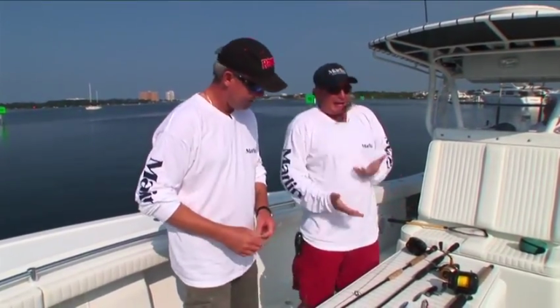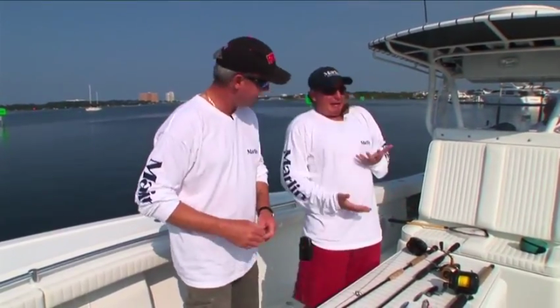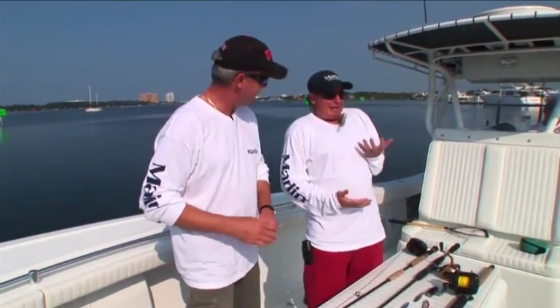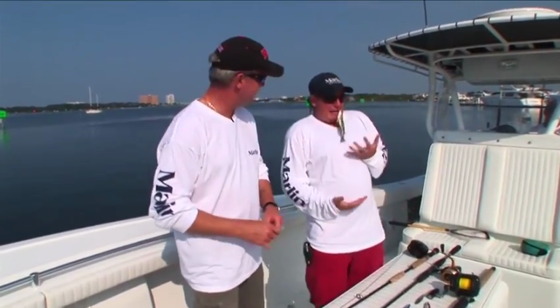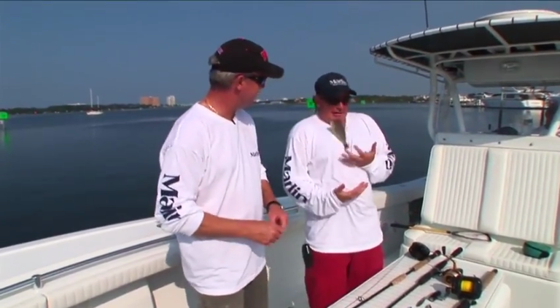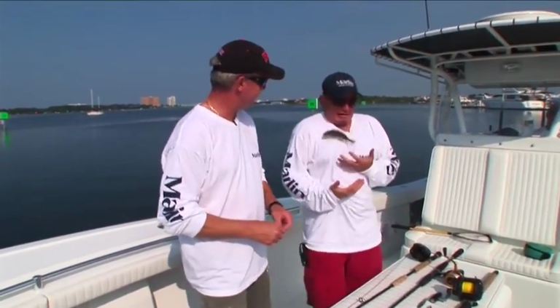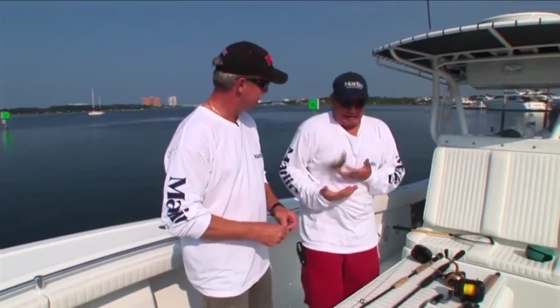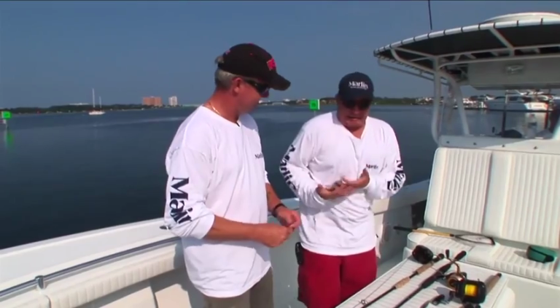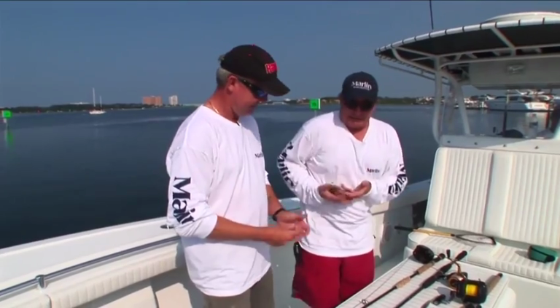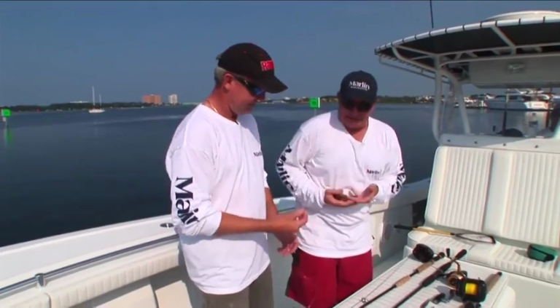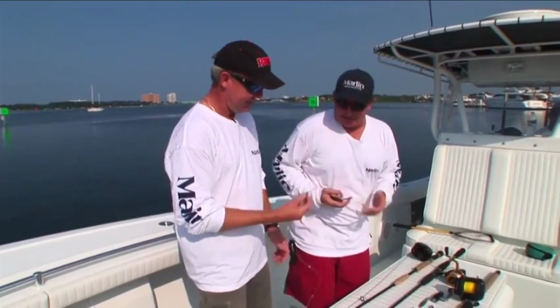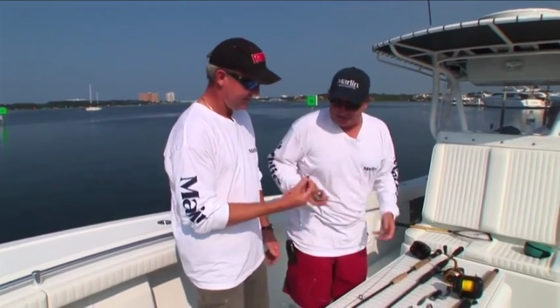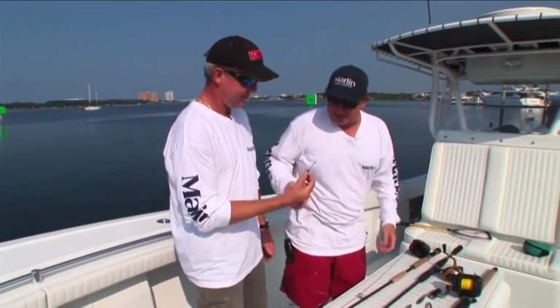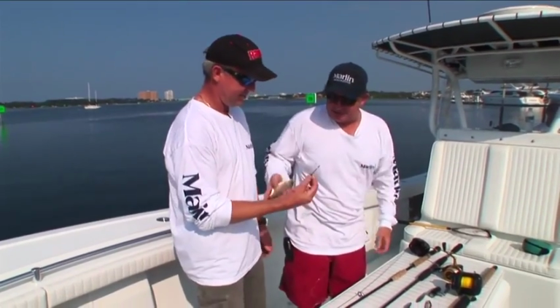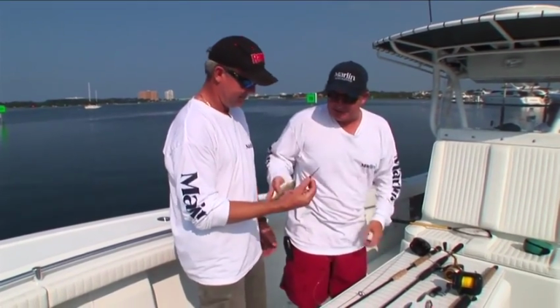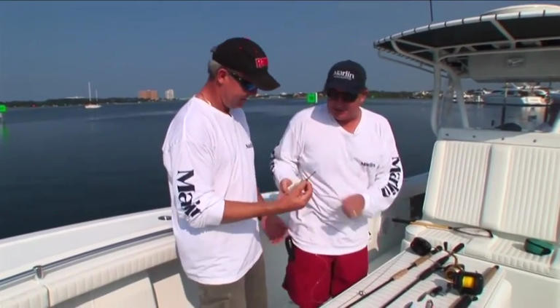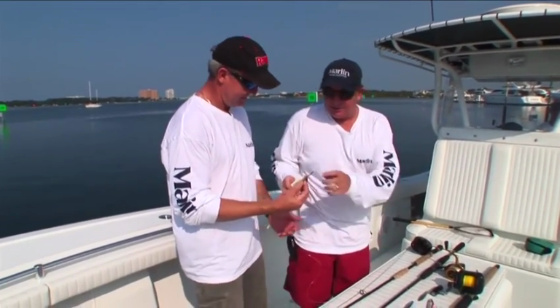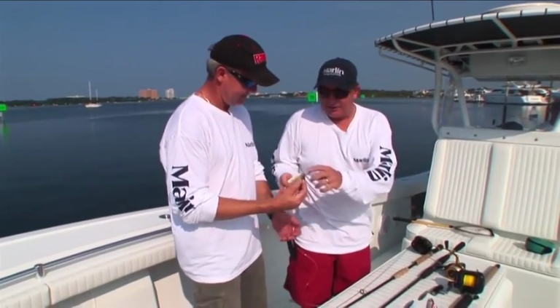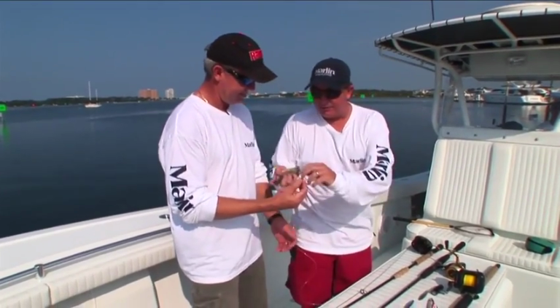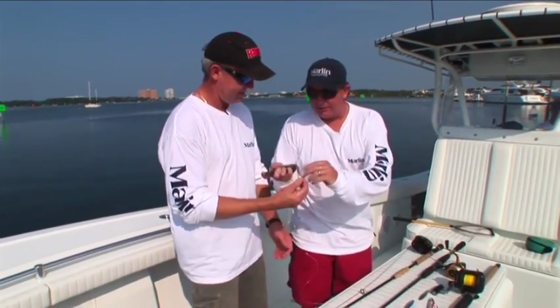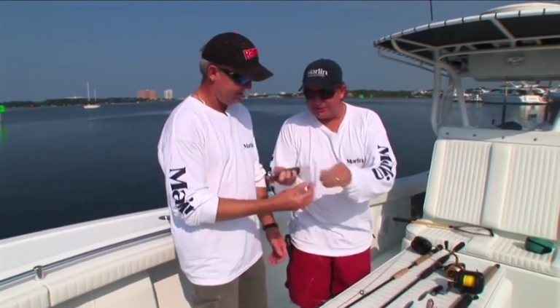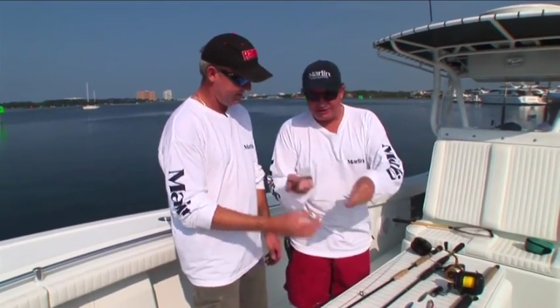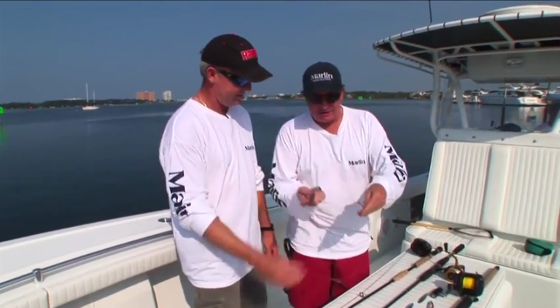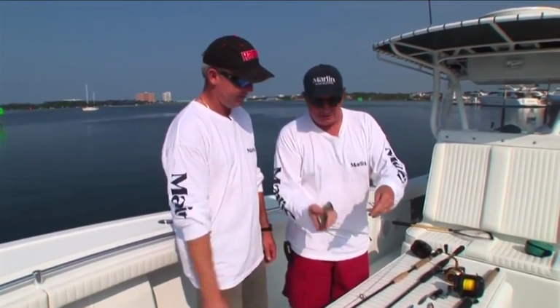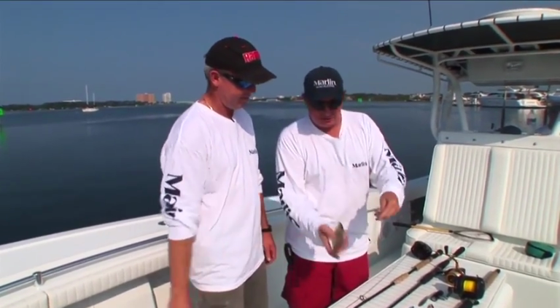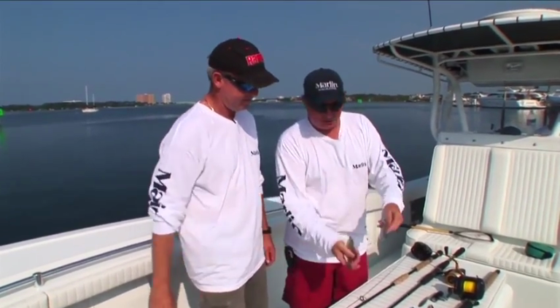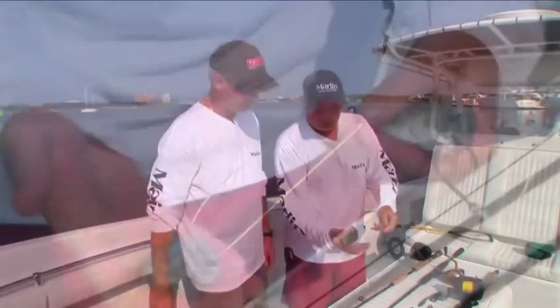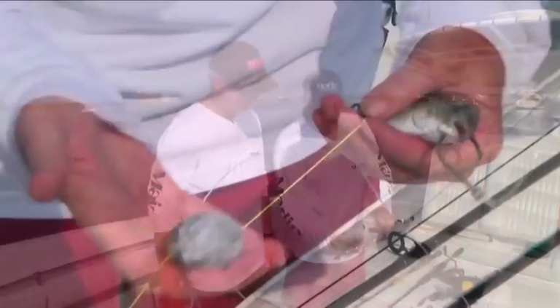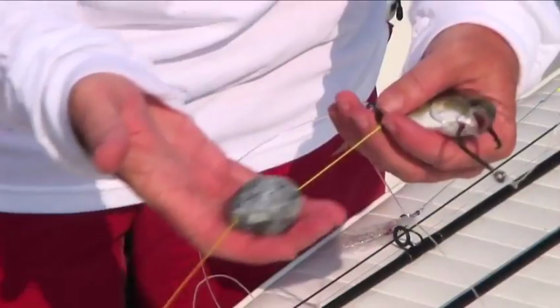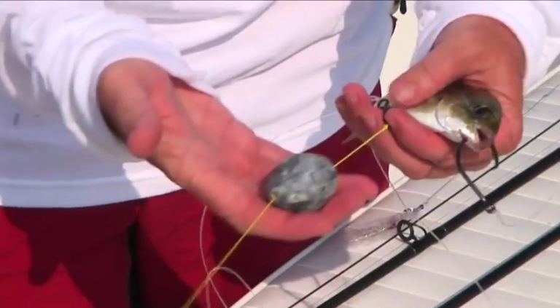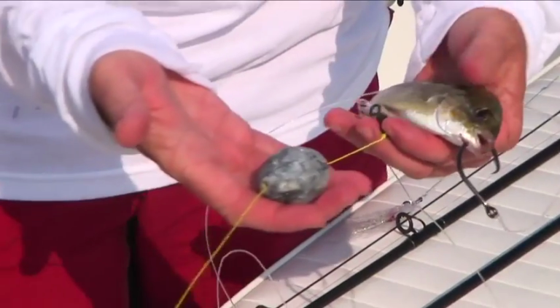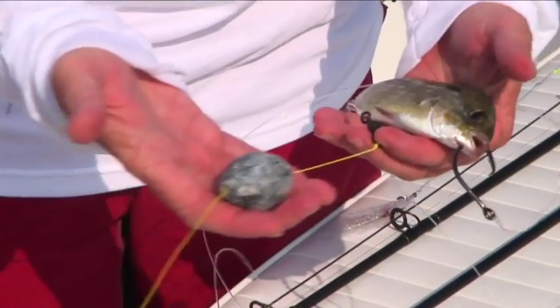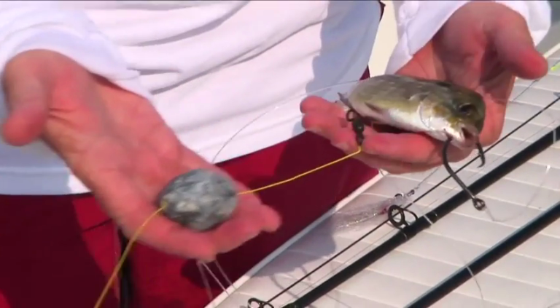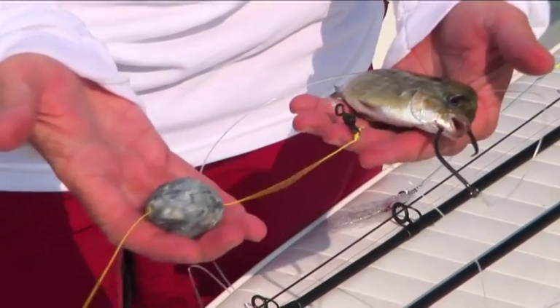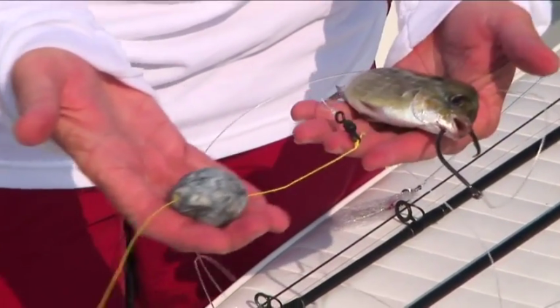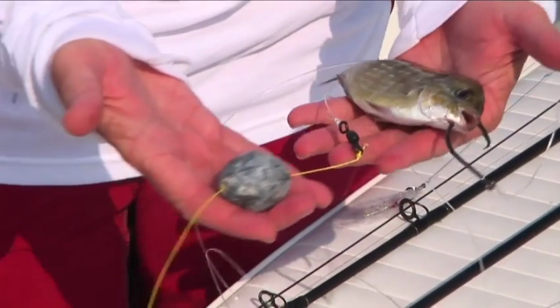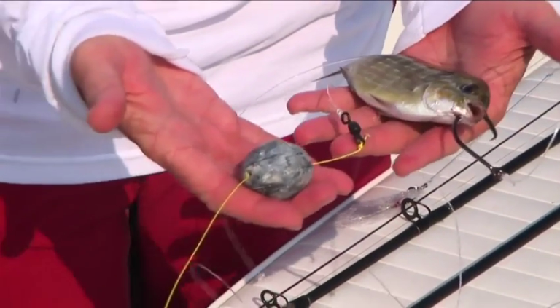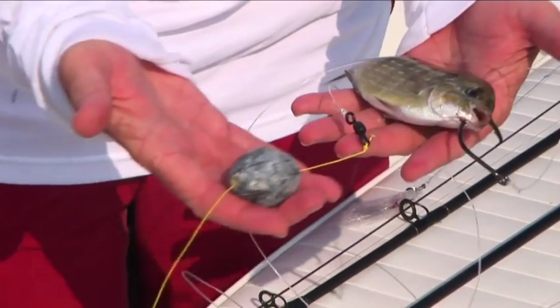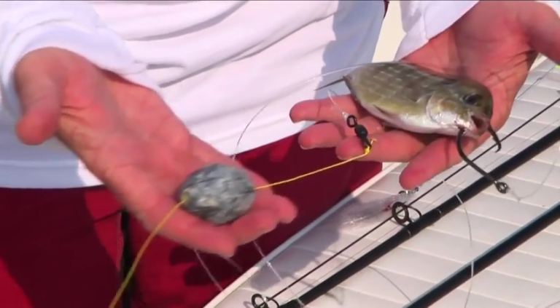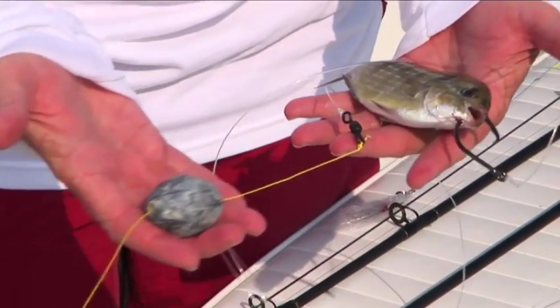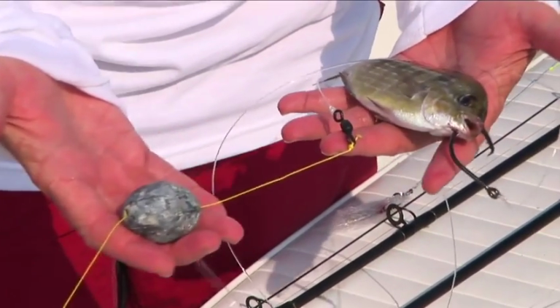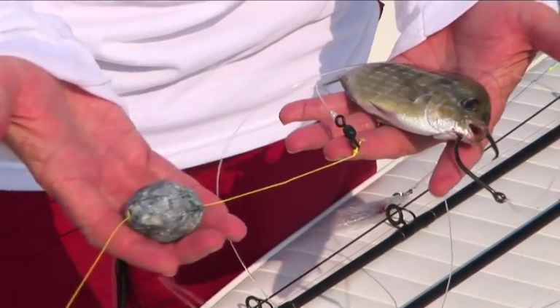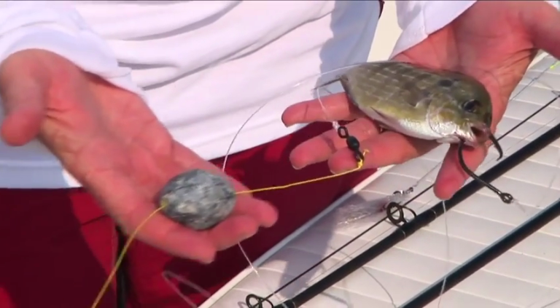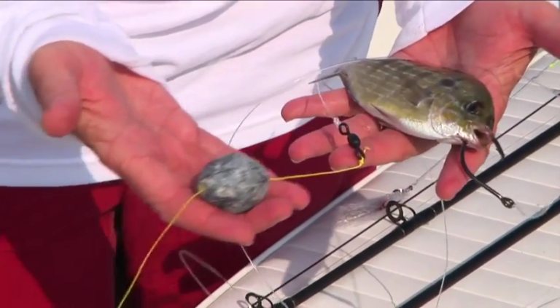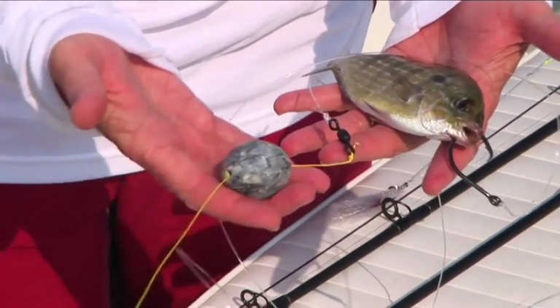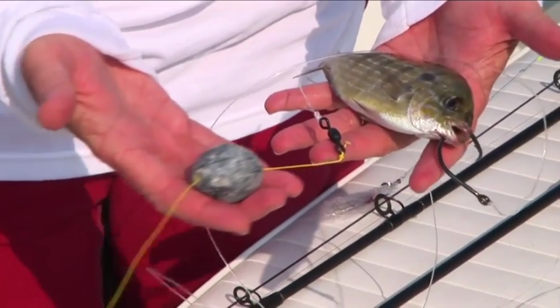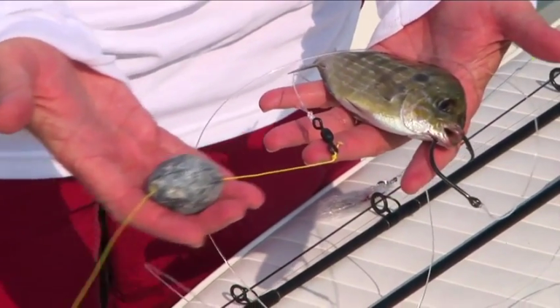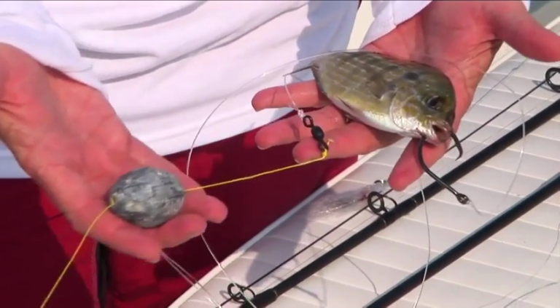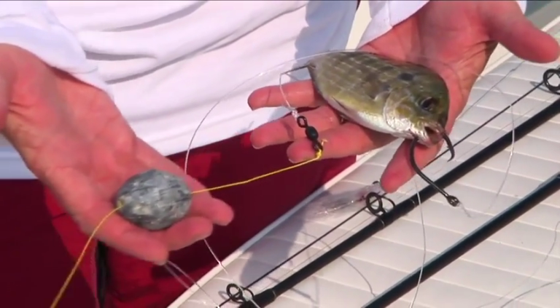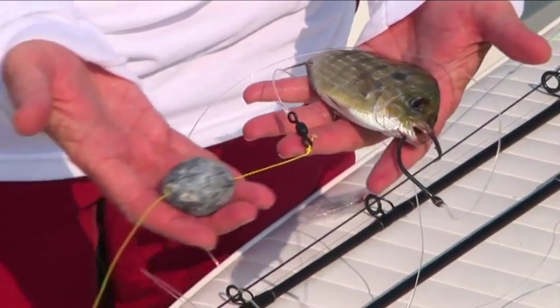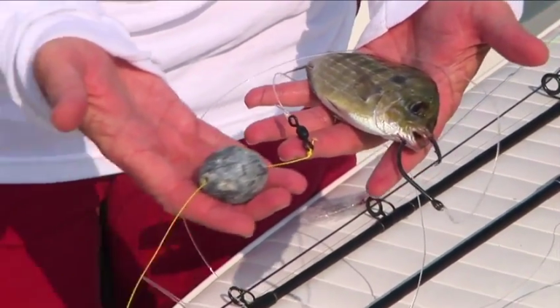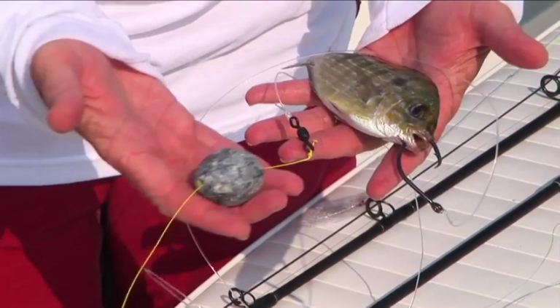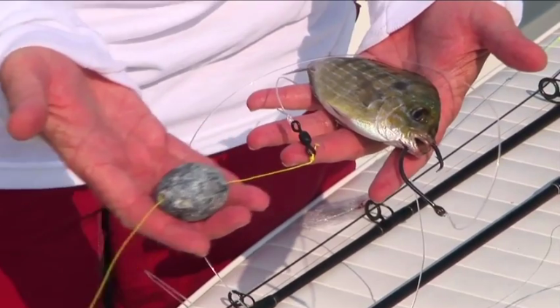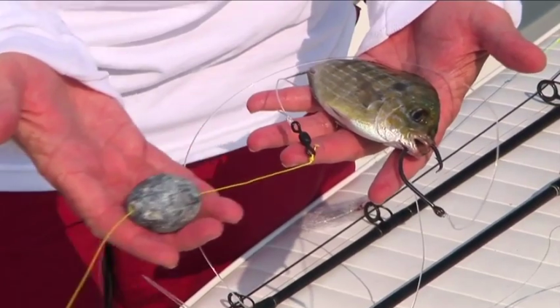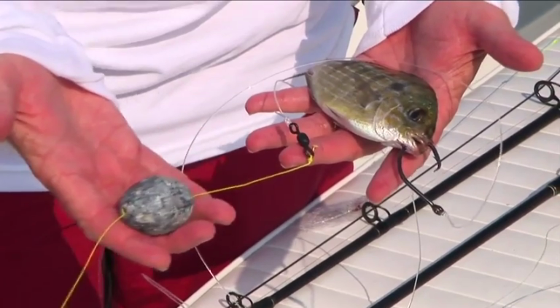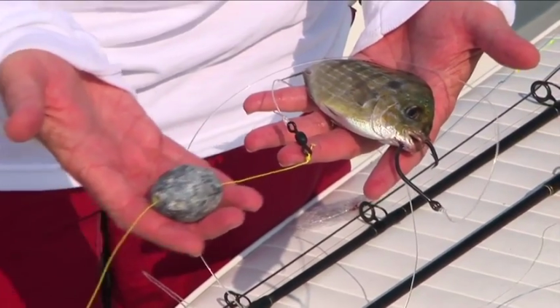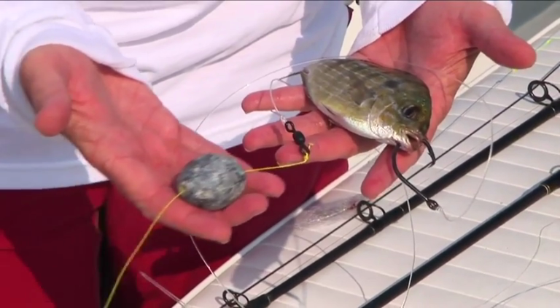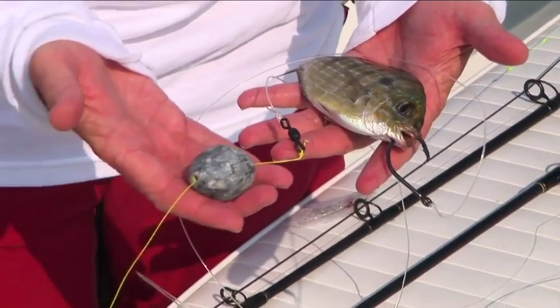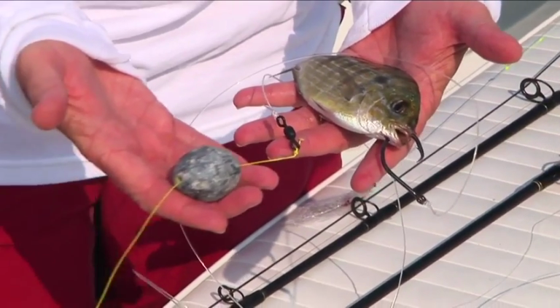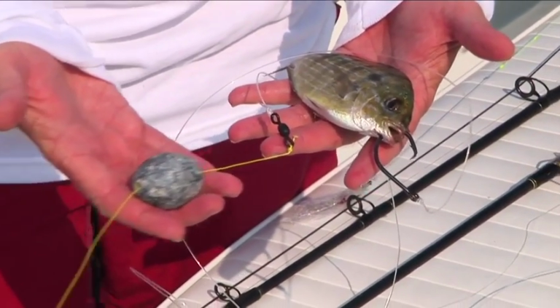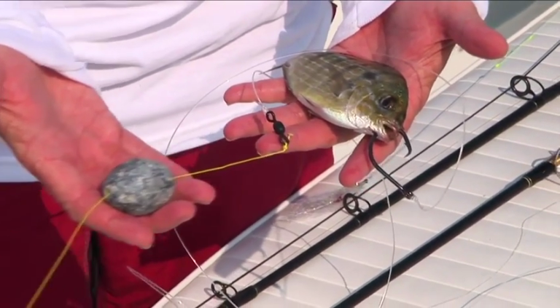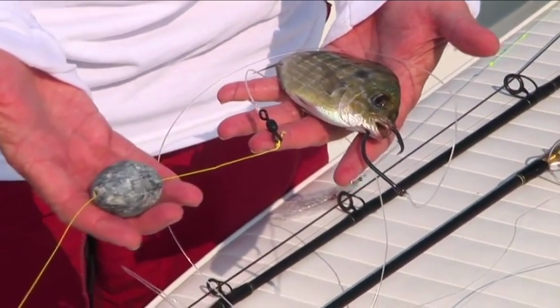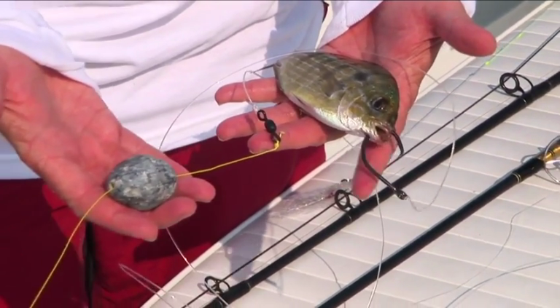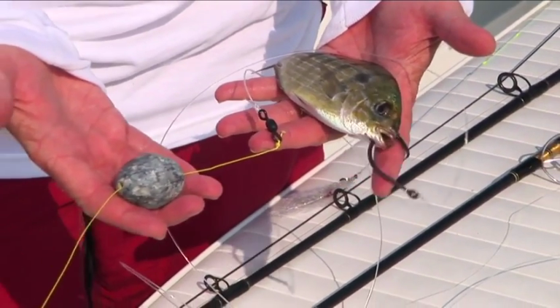That's delicious. We're going to put this guy on a circle hook right up through the head there. That's the preferred charter boat method right there.